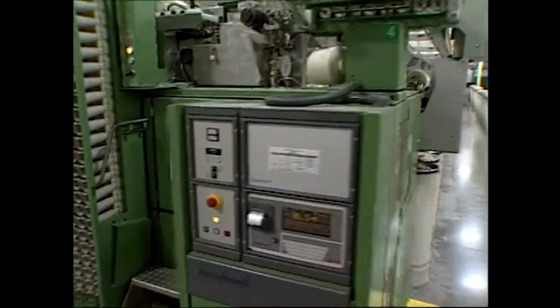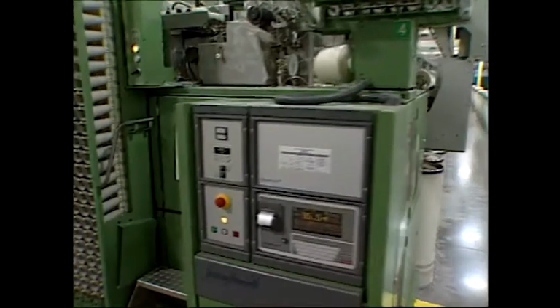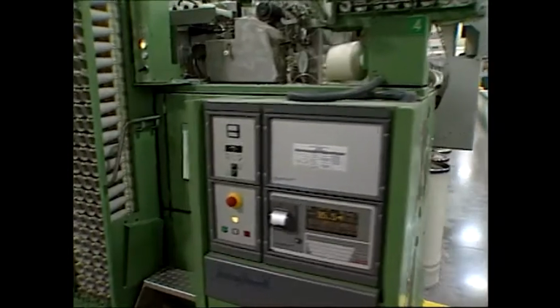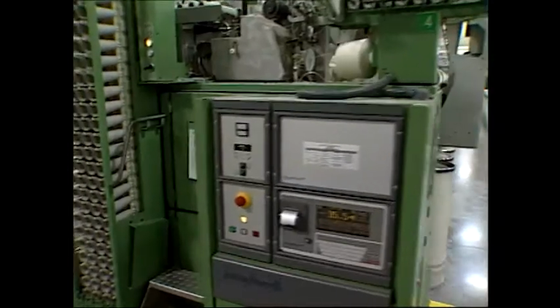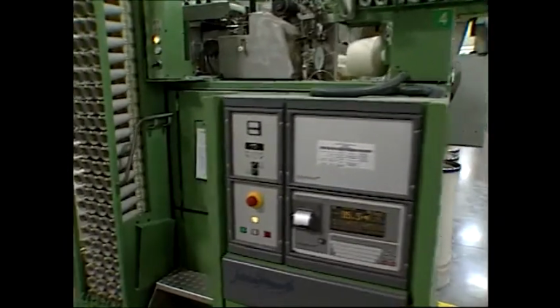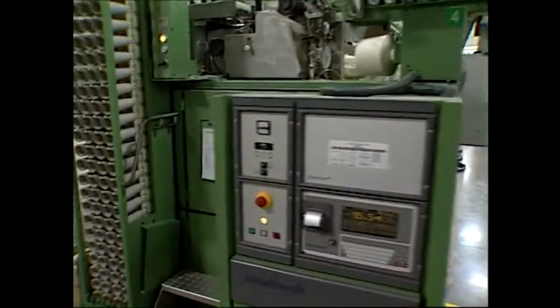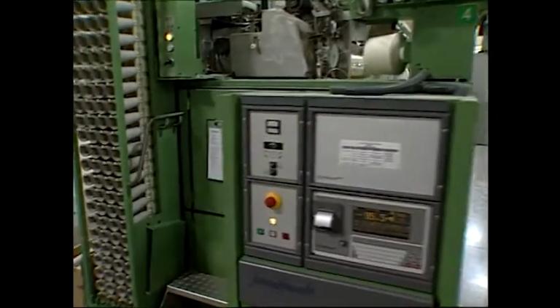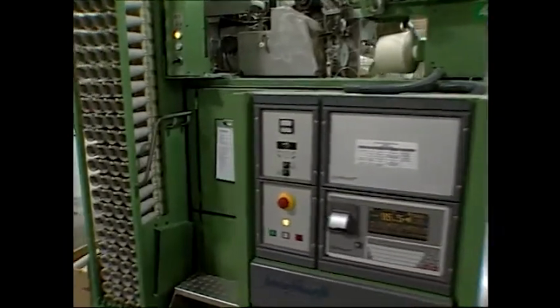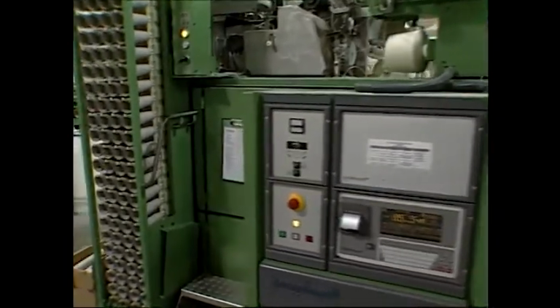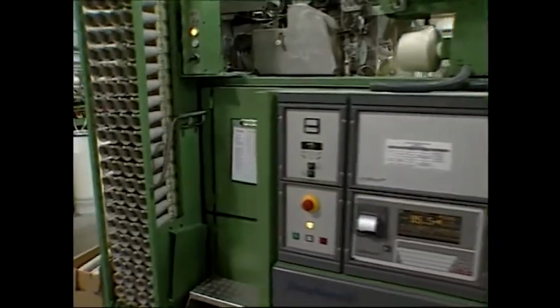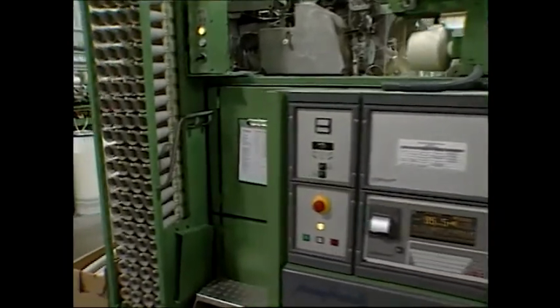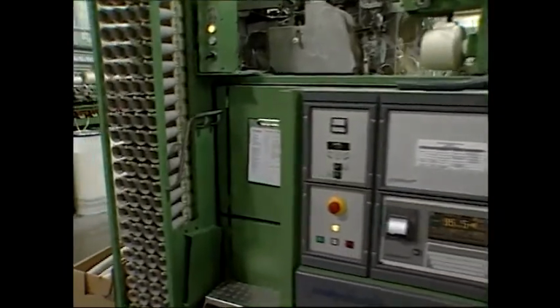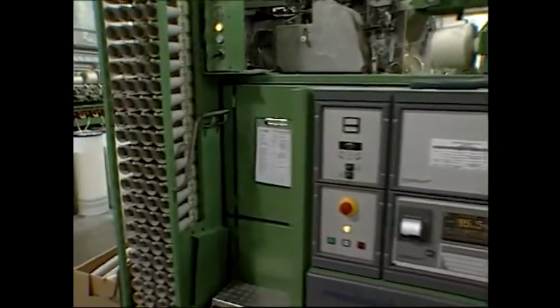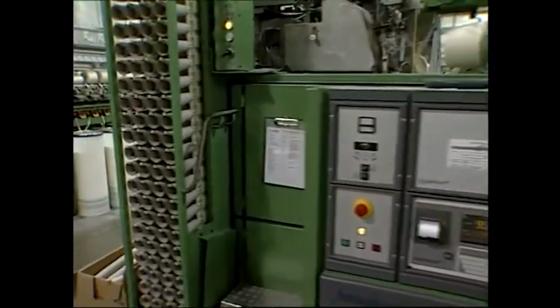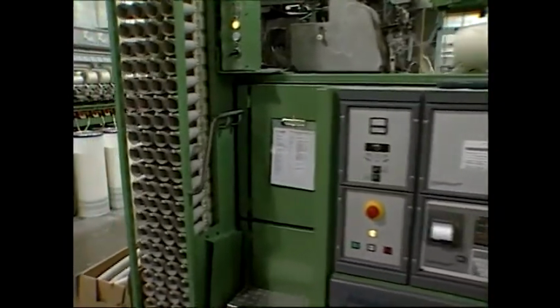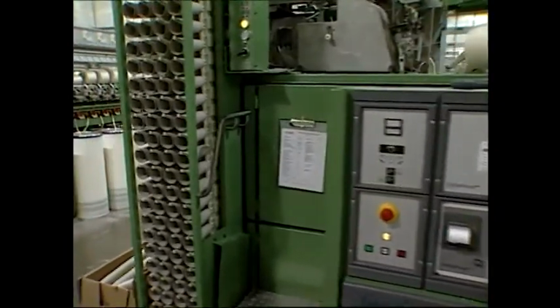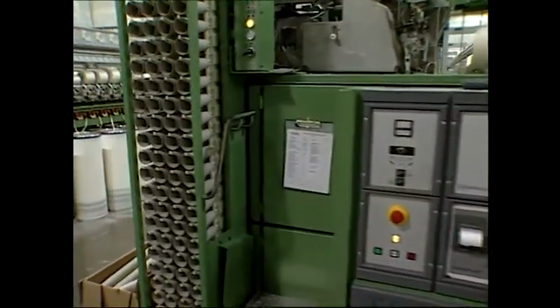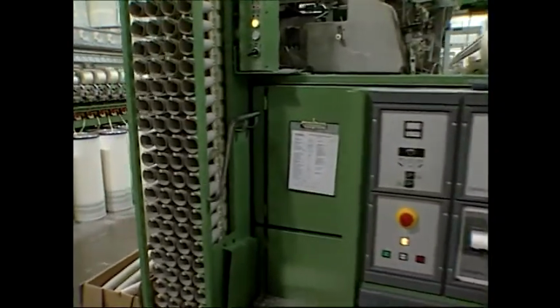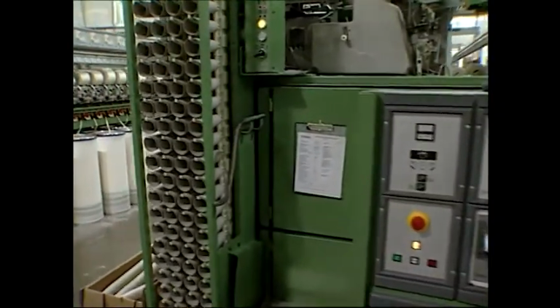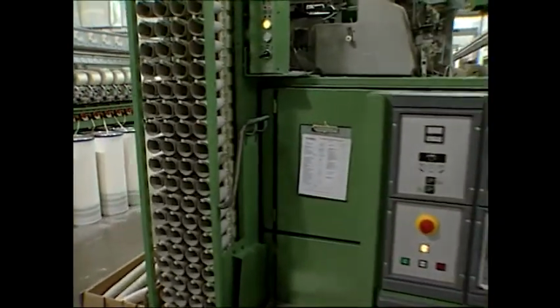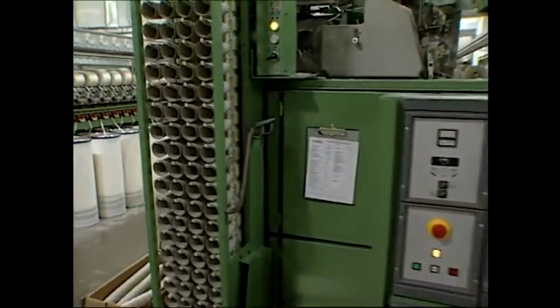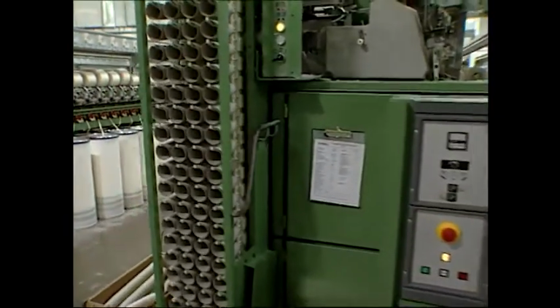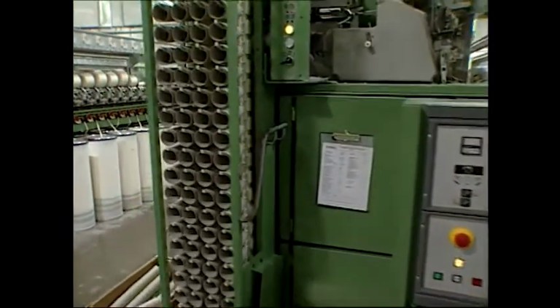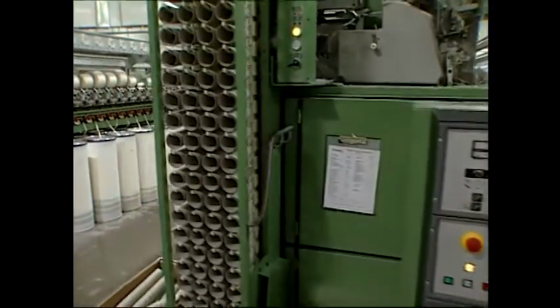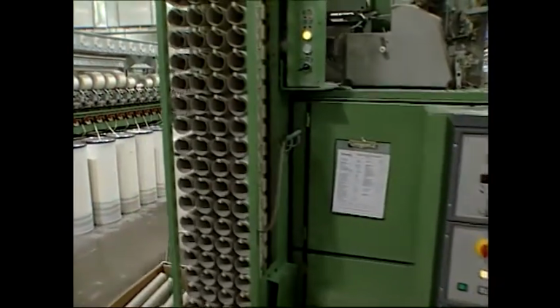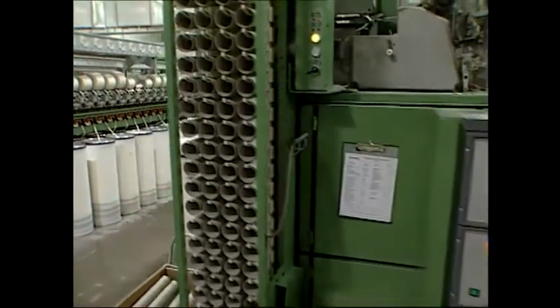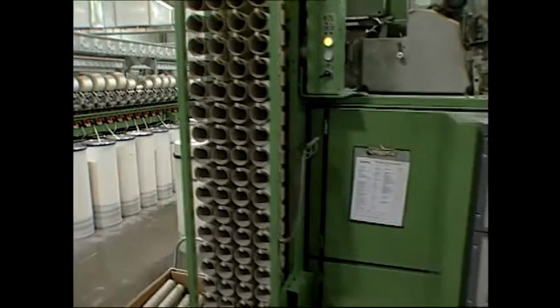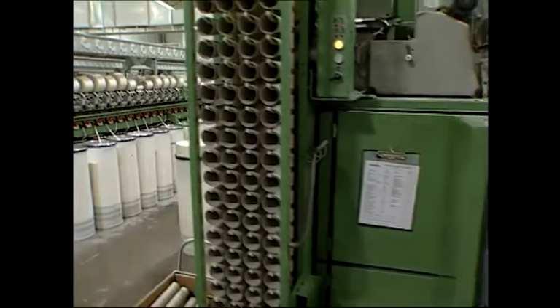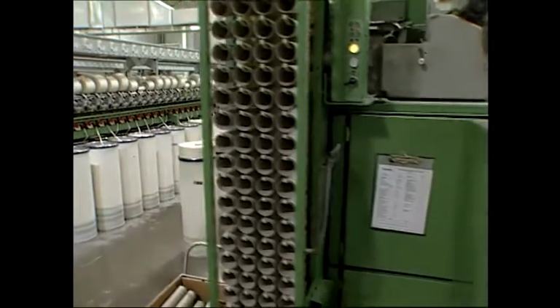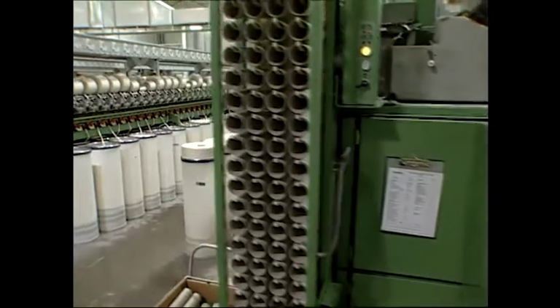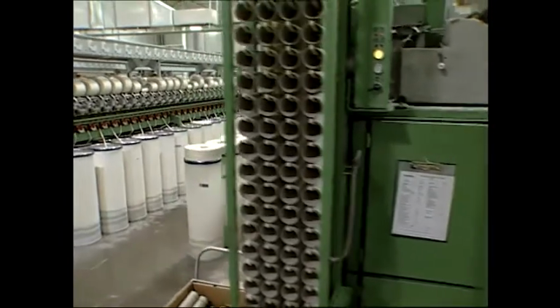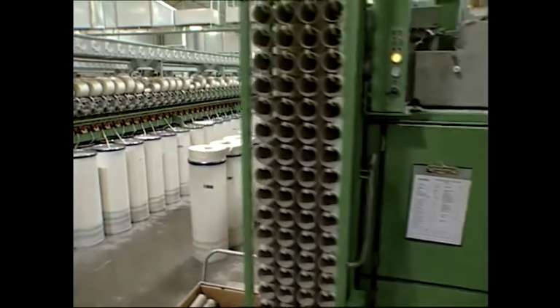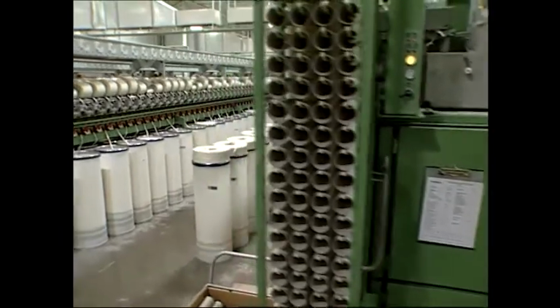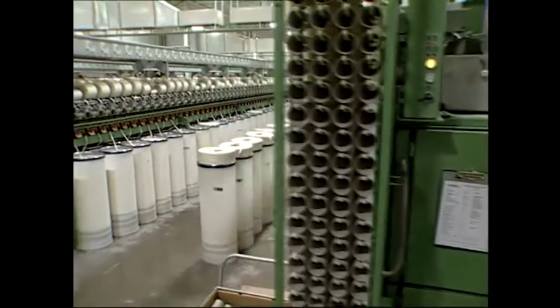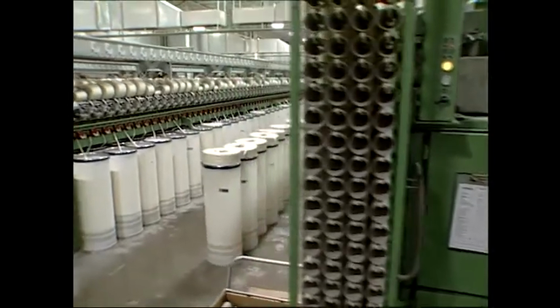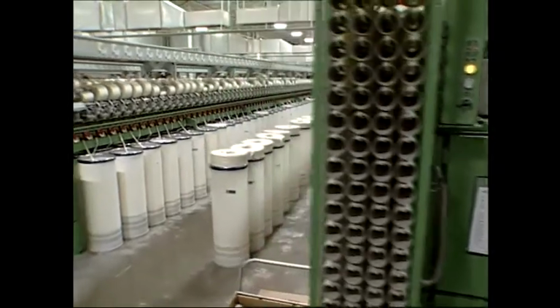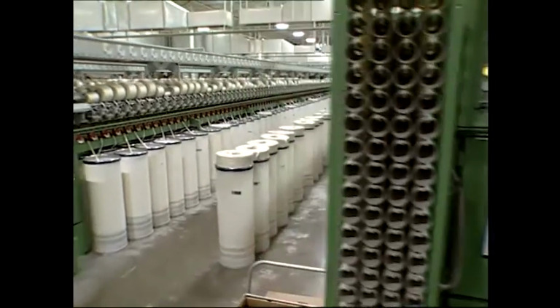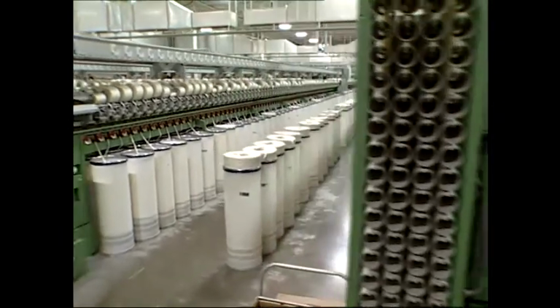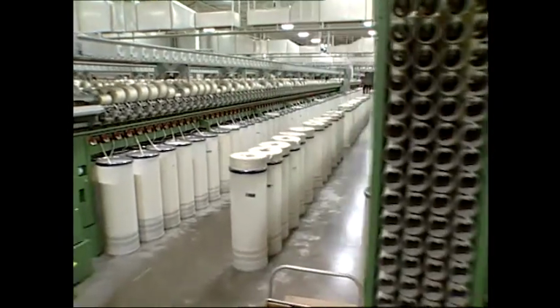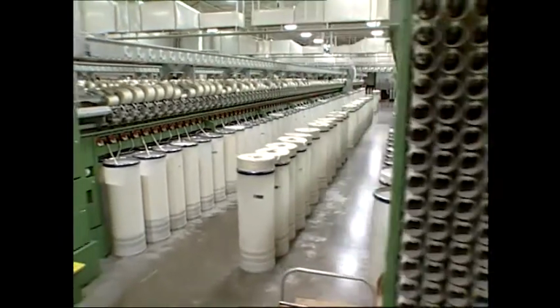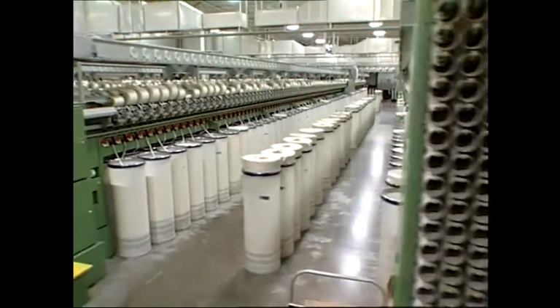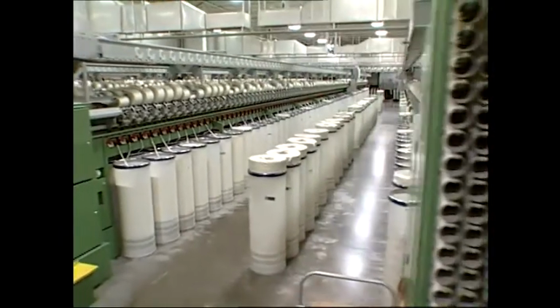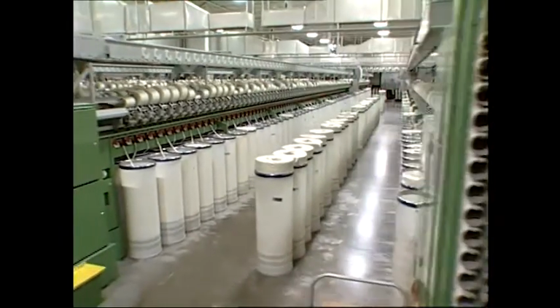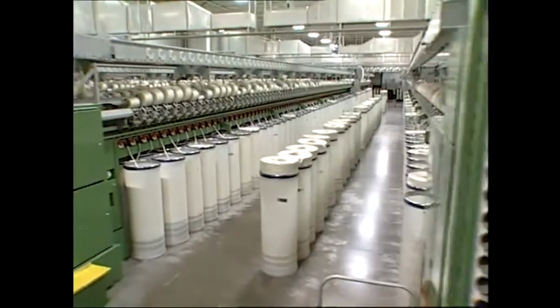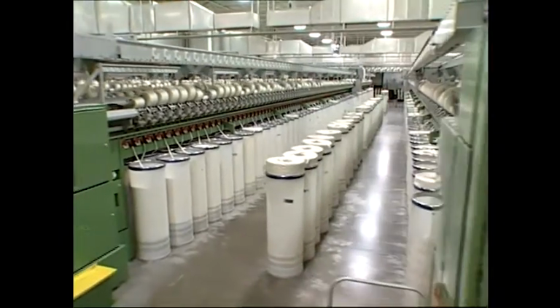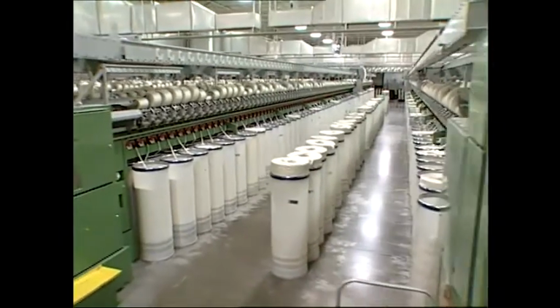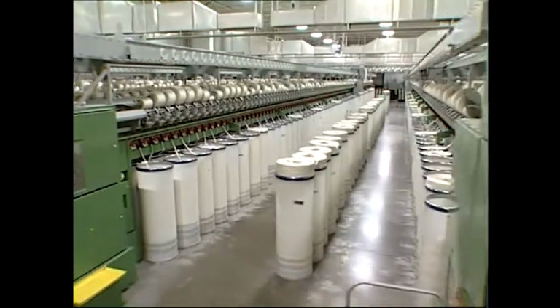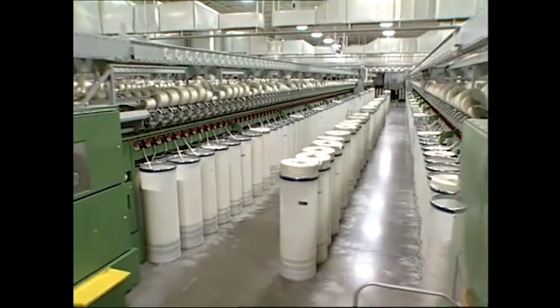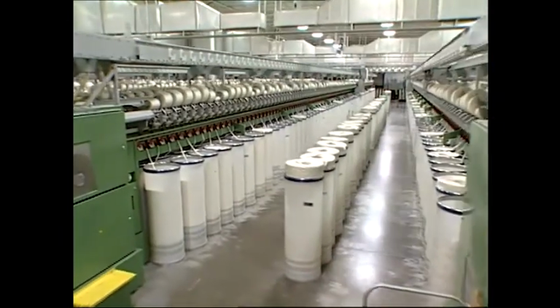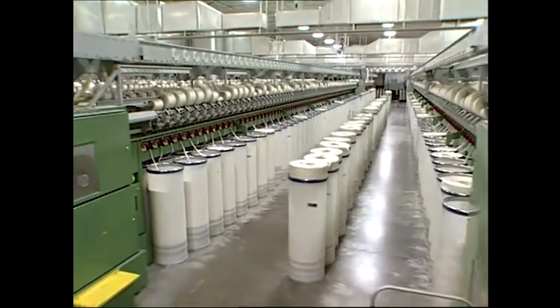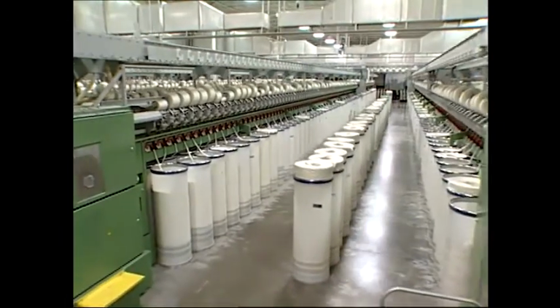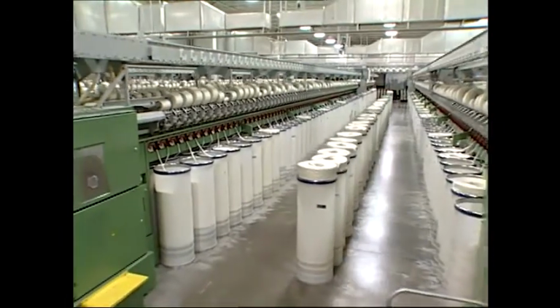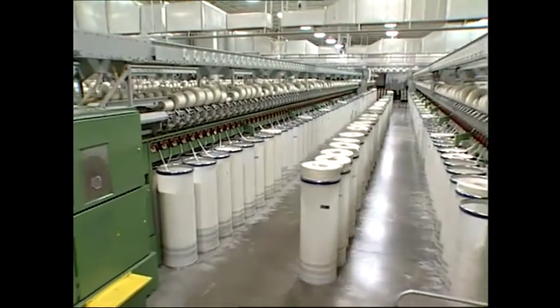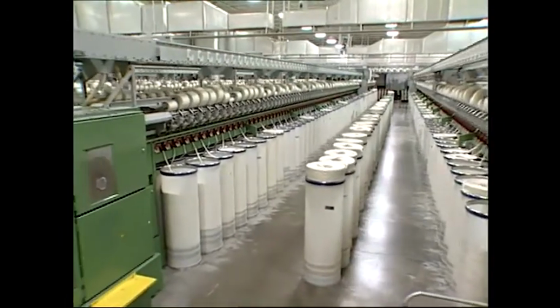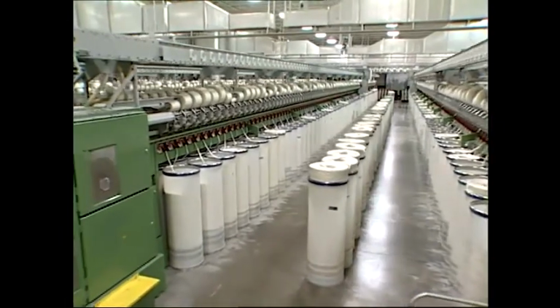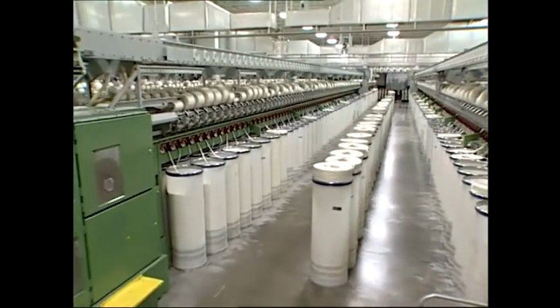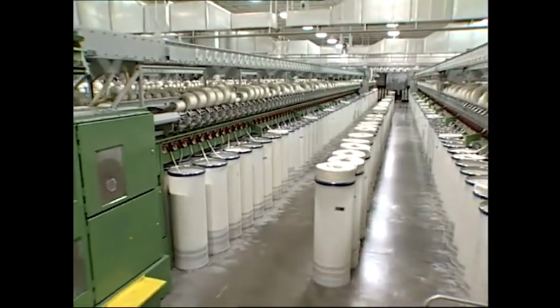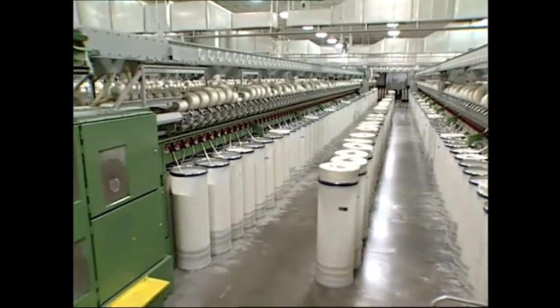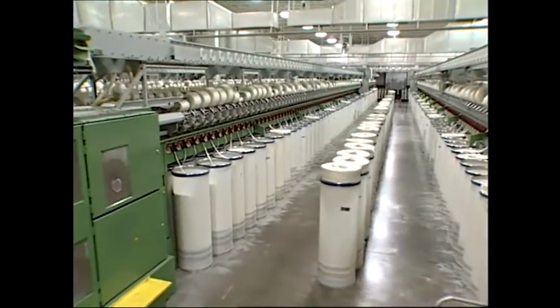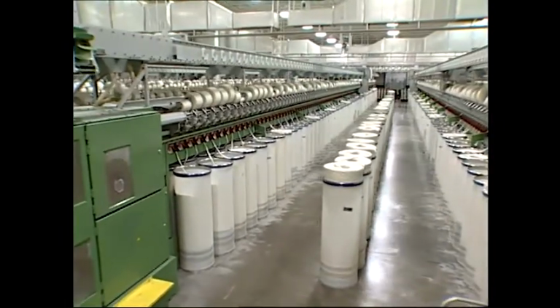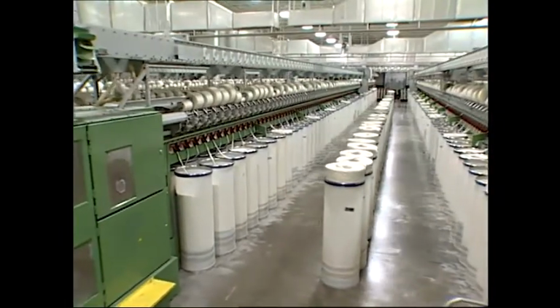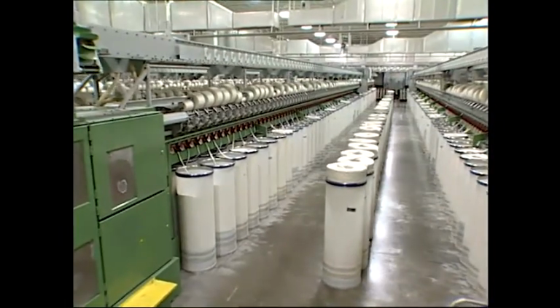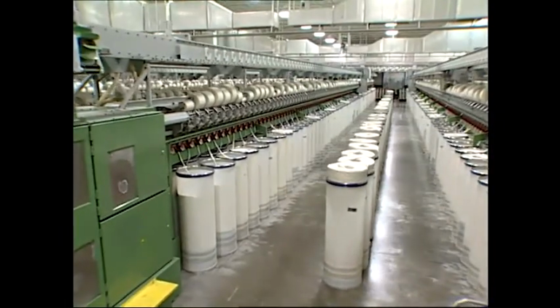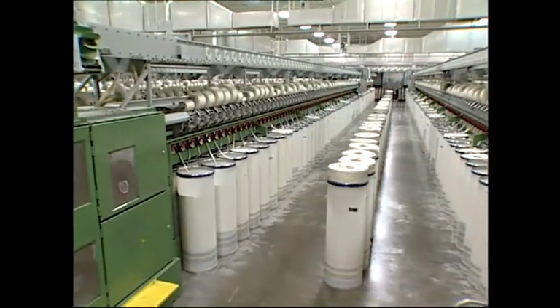For these important economic reasons, rotor spinning became the yarn making system of choice through the early 90s in the U.S.